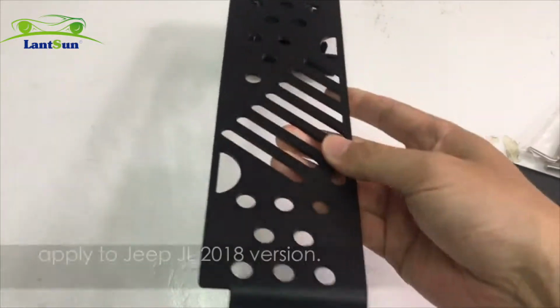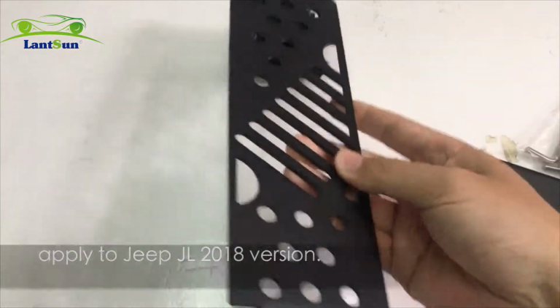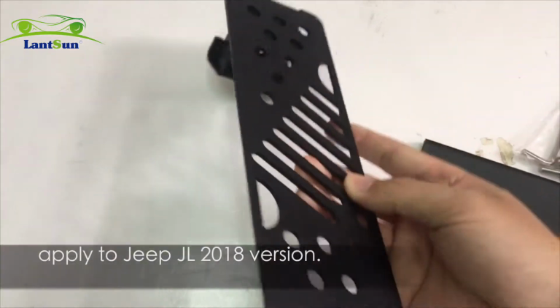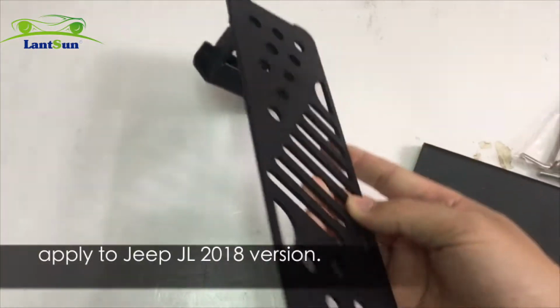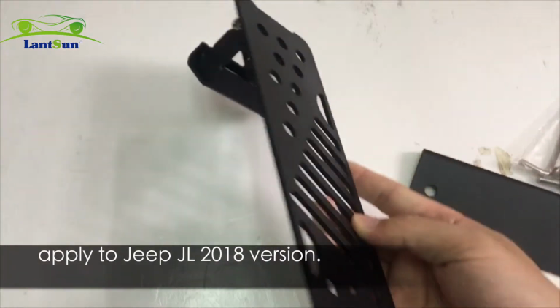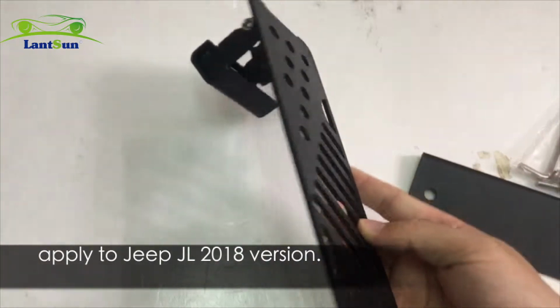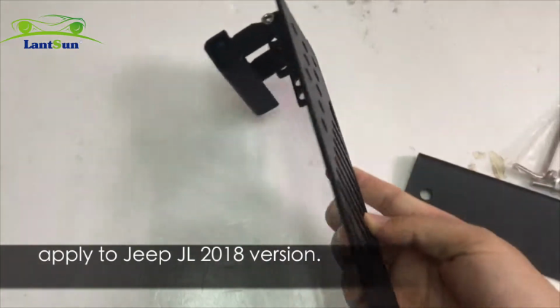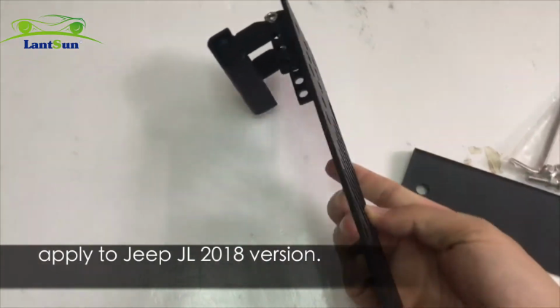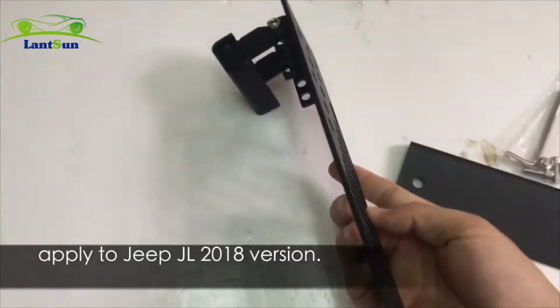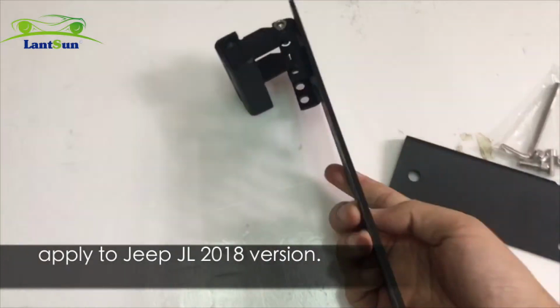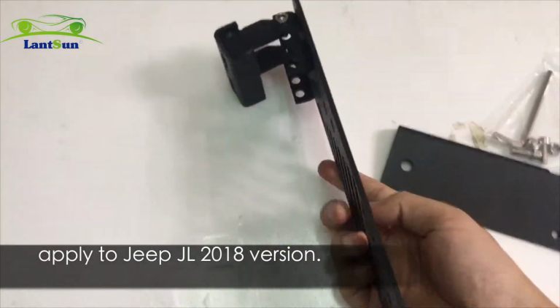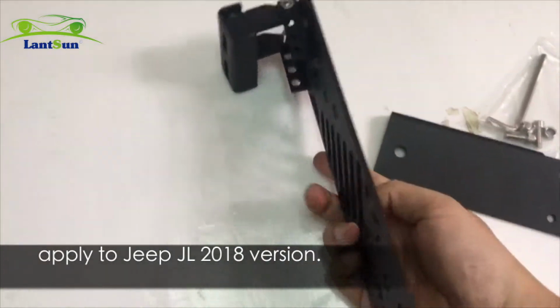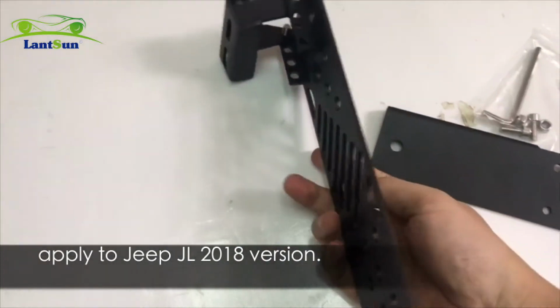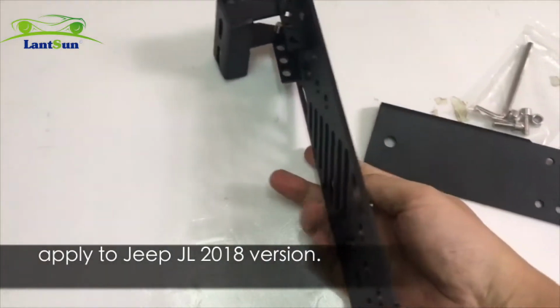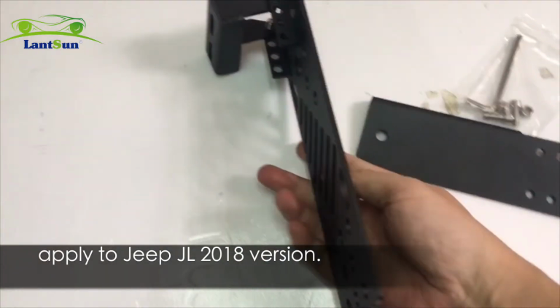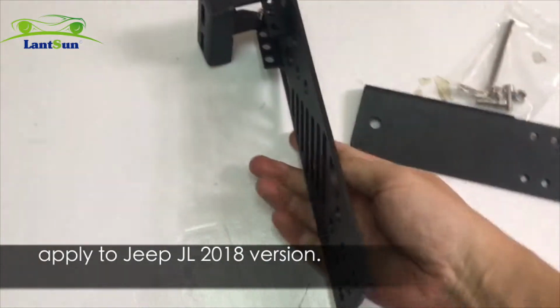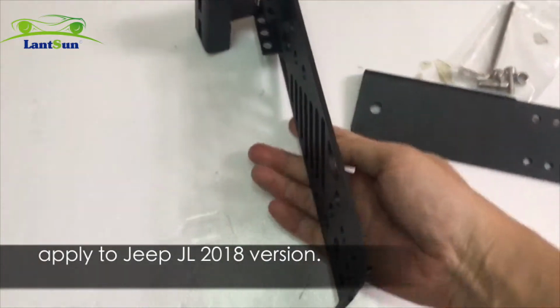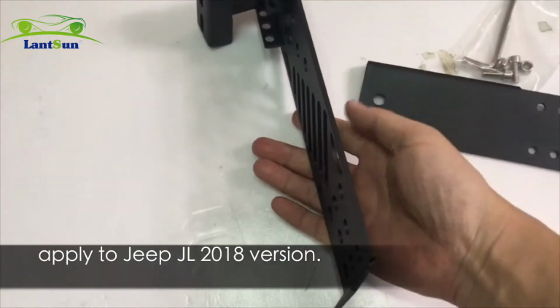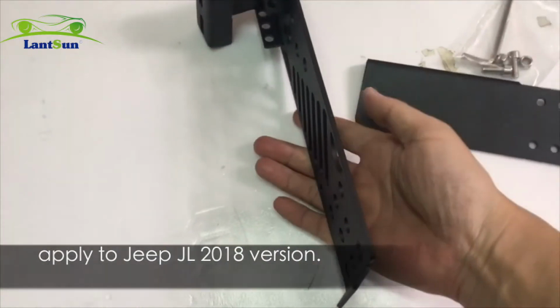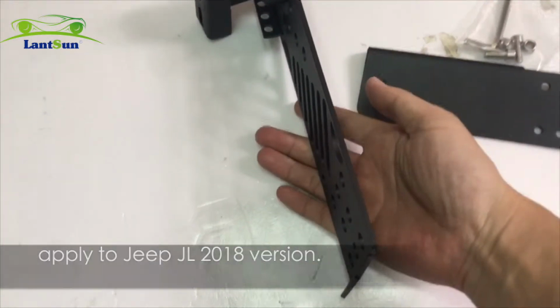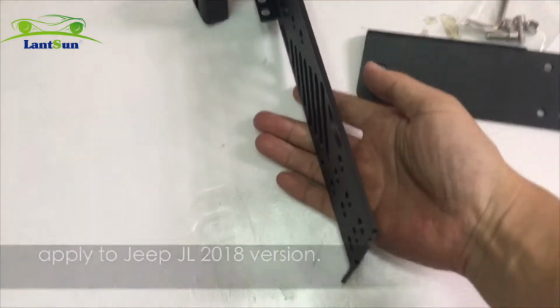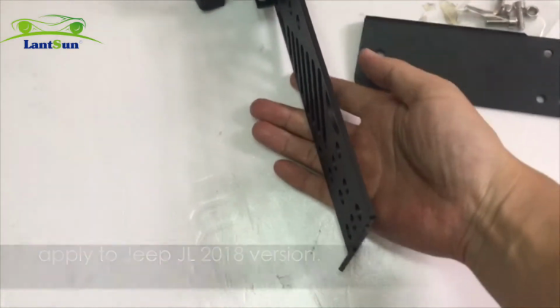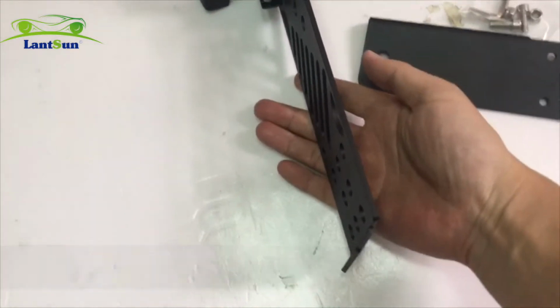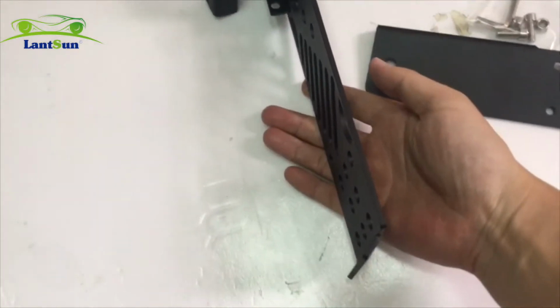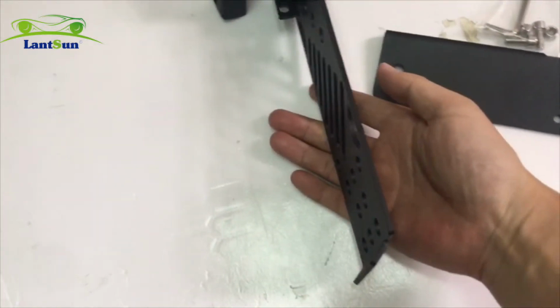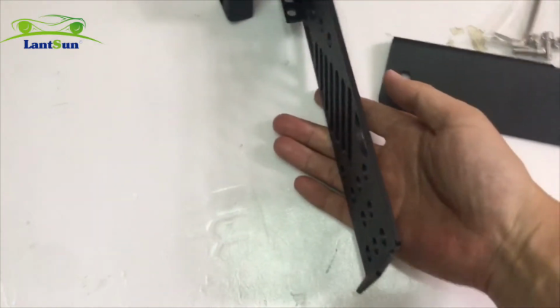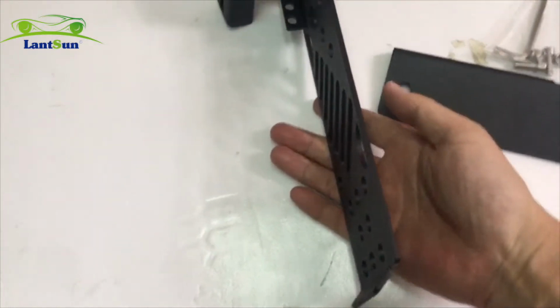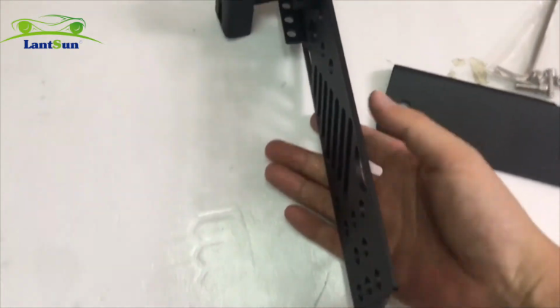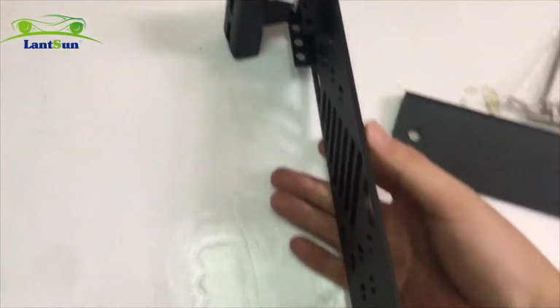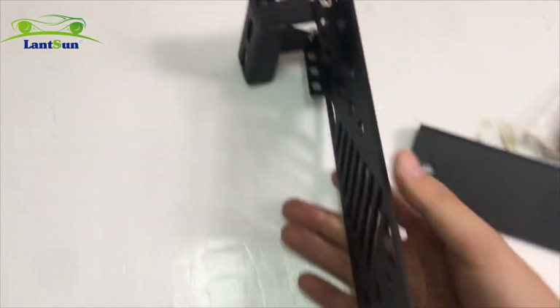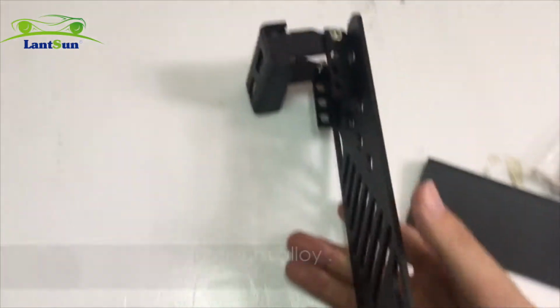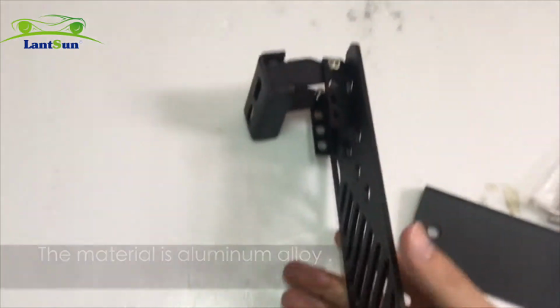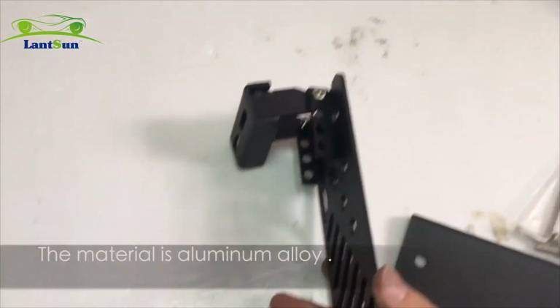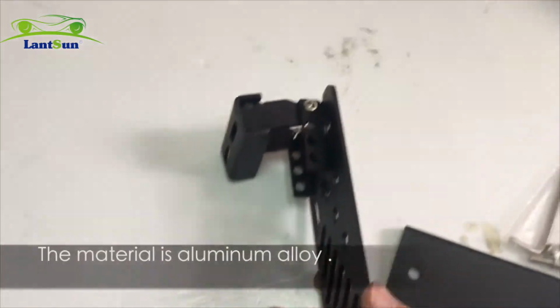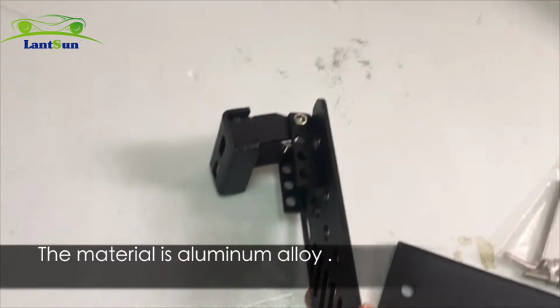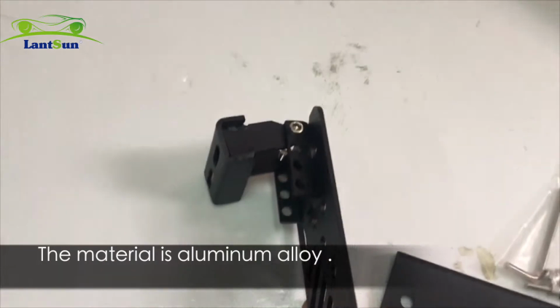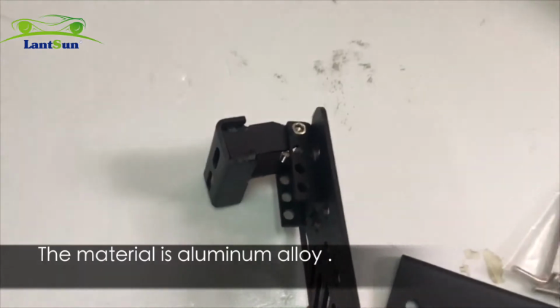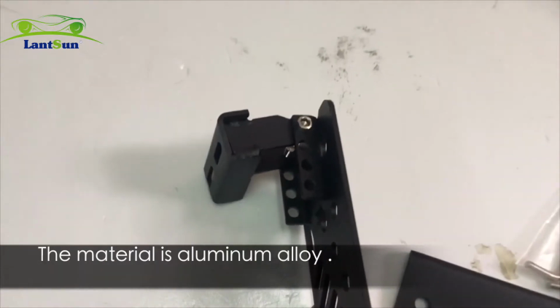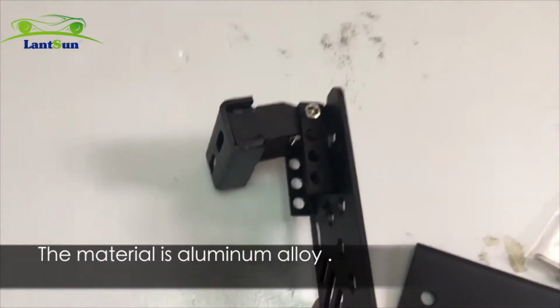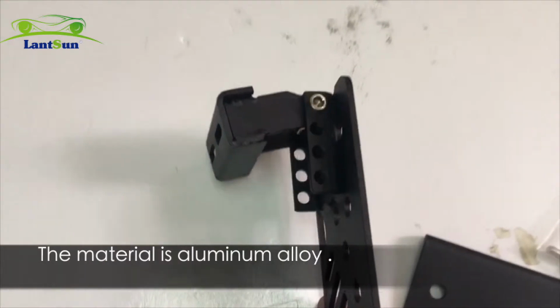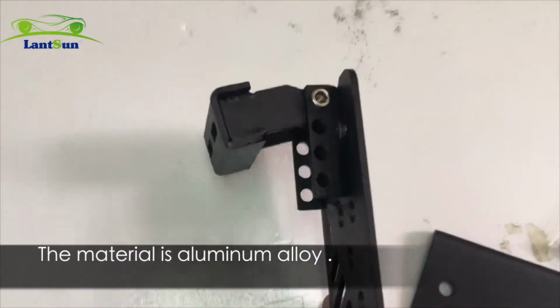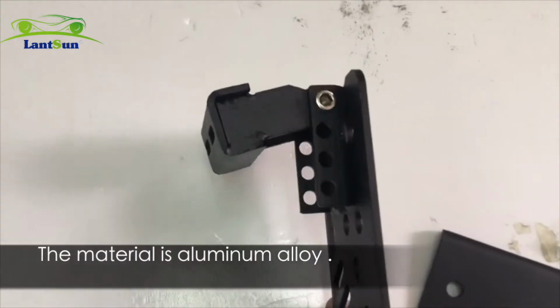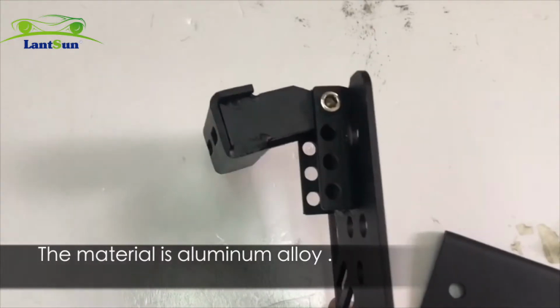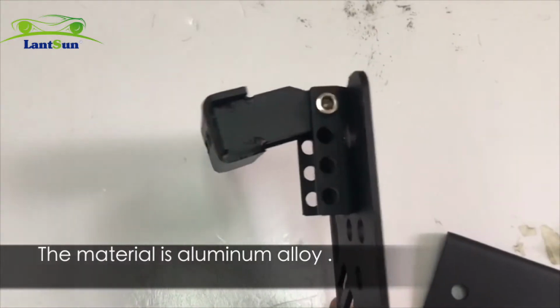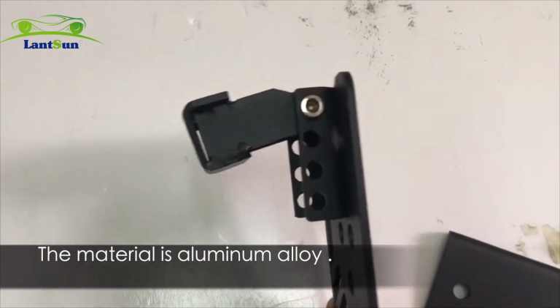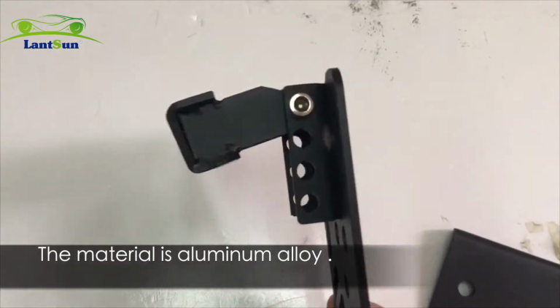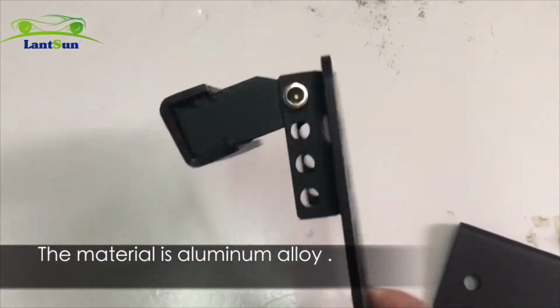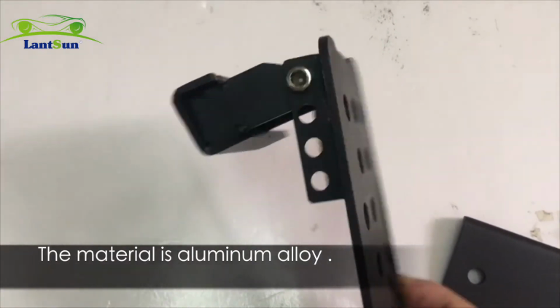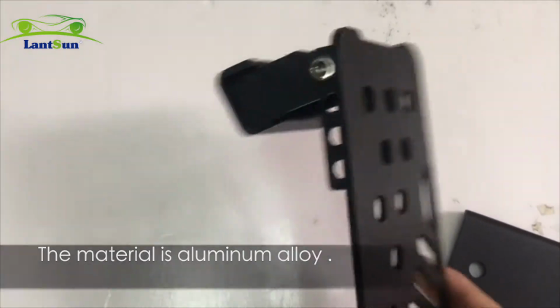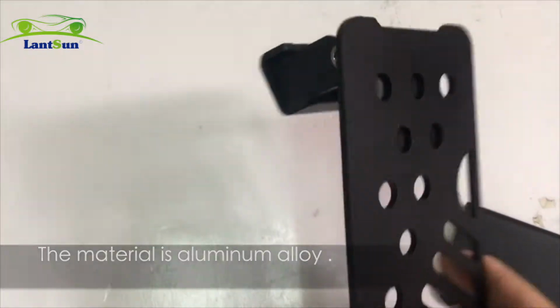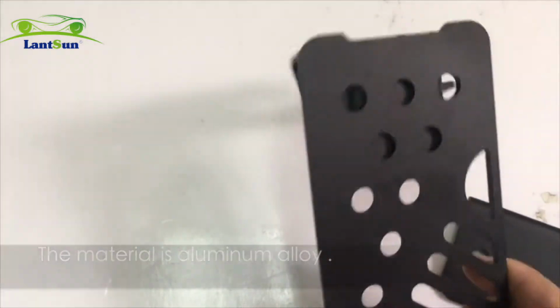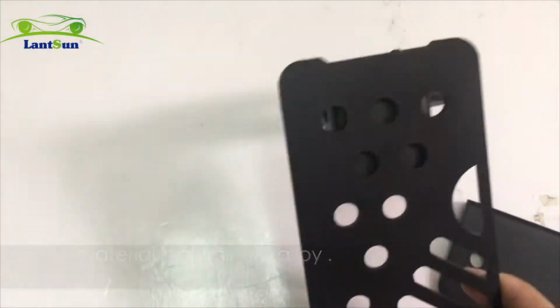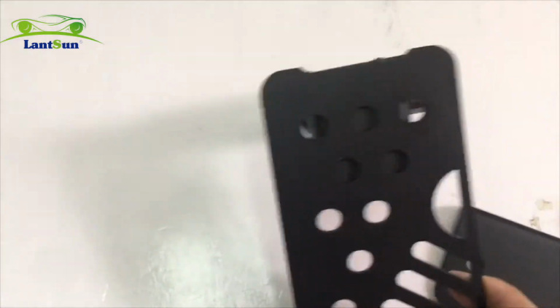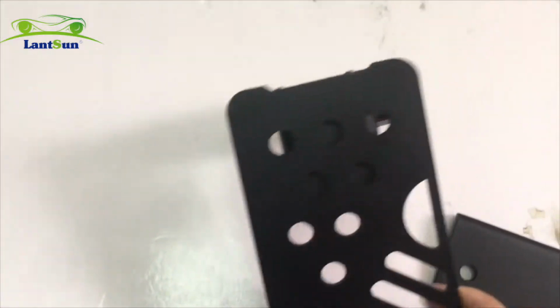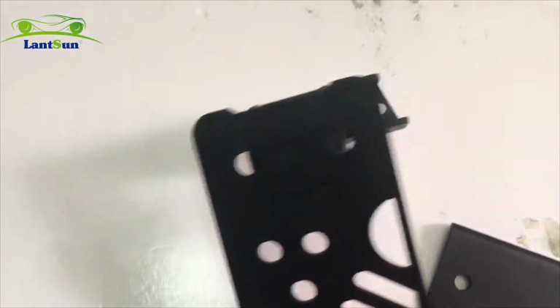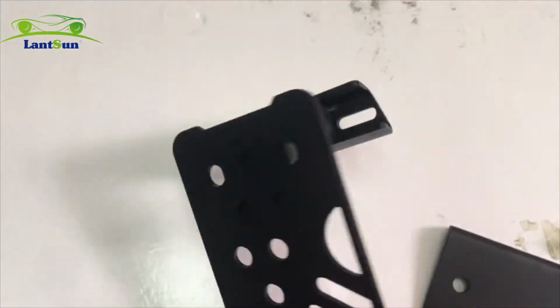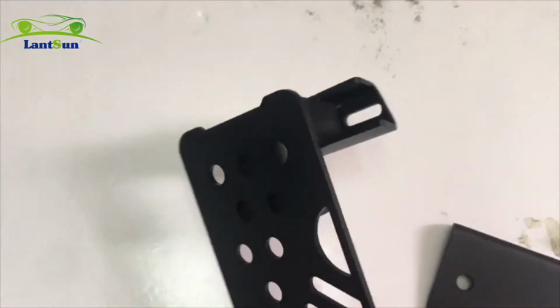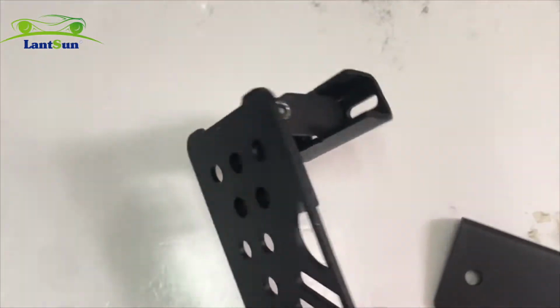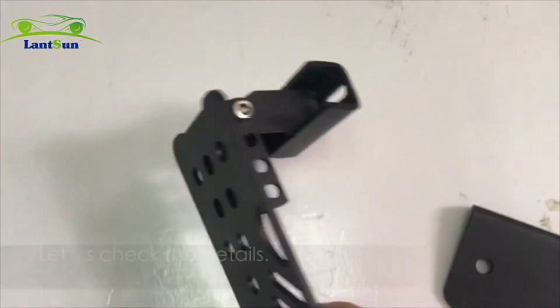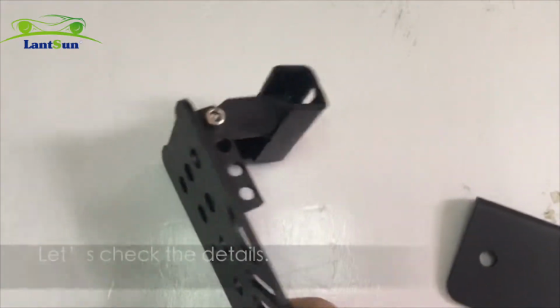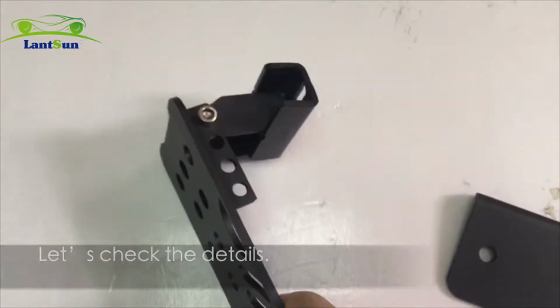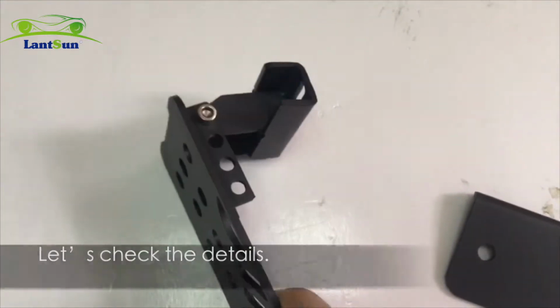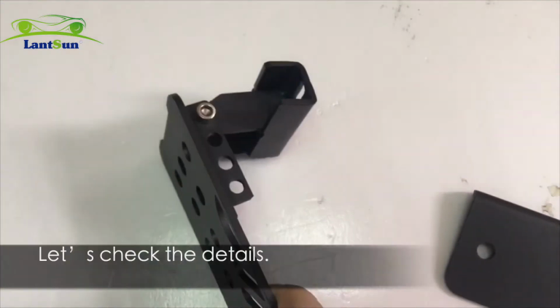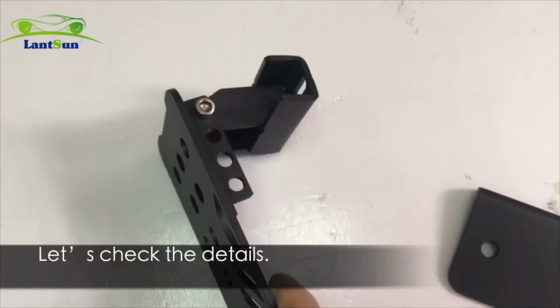This applies to the Jeep JL 2018 version. The material is aluminum alloy. Let's check the details.